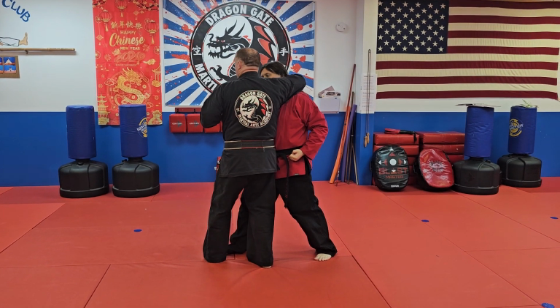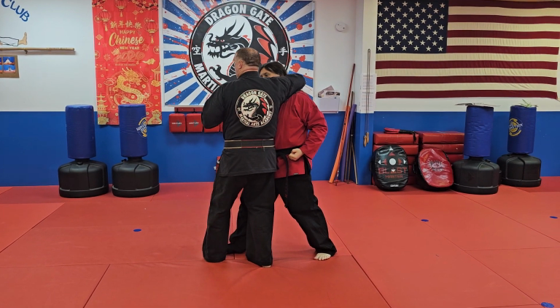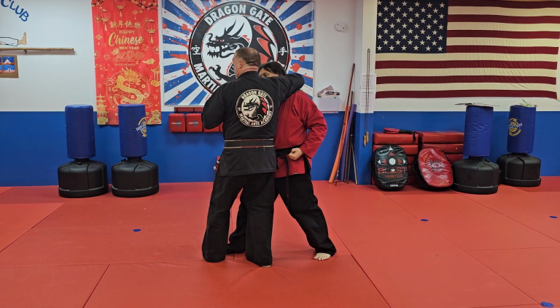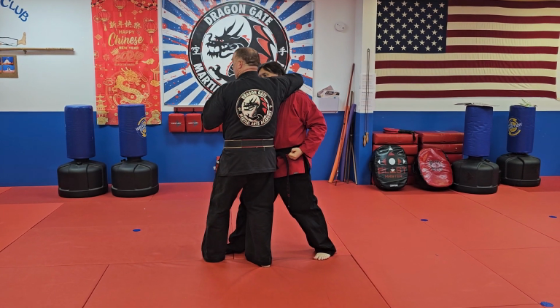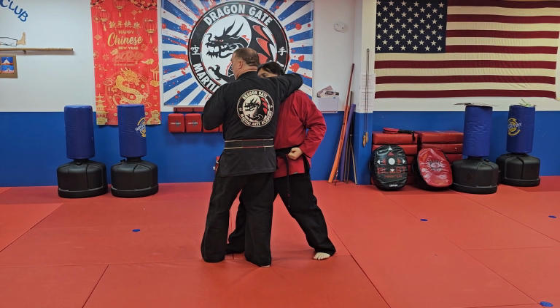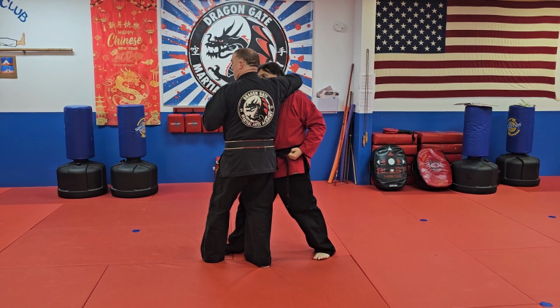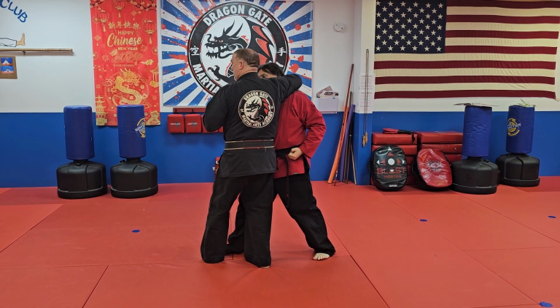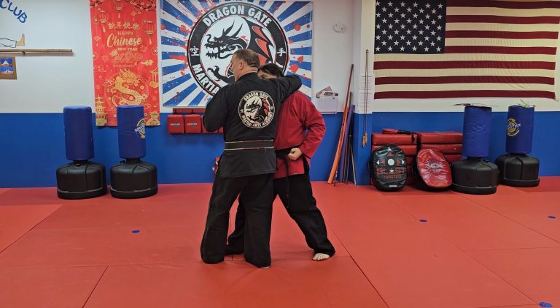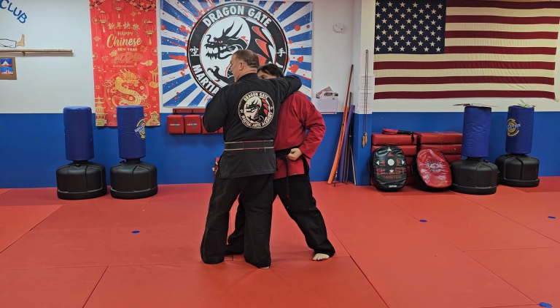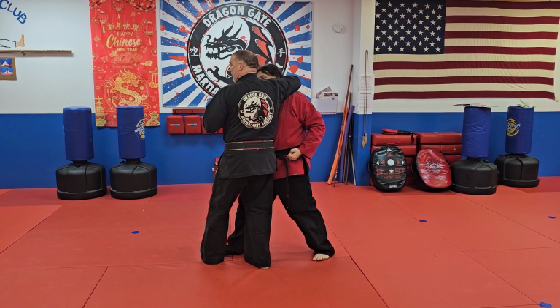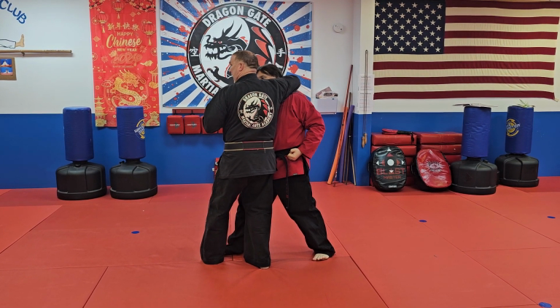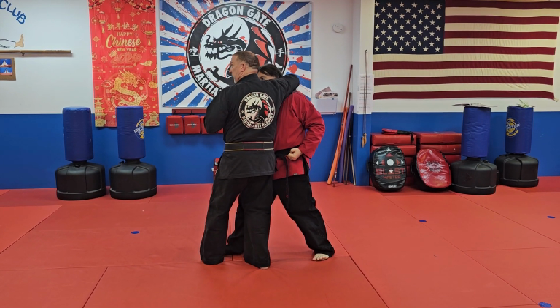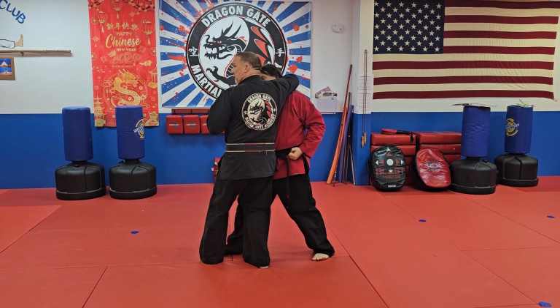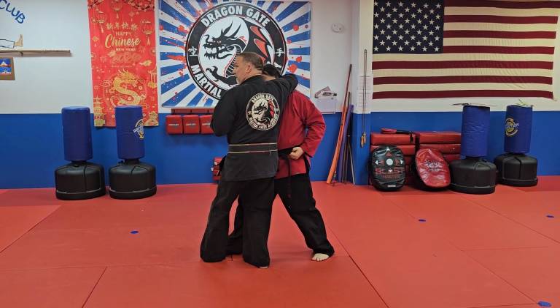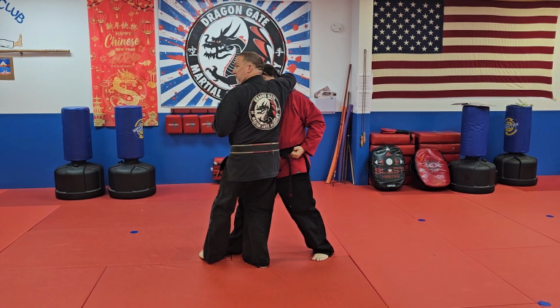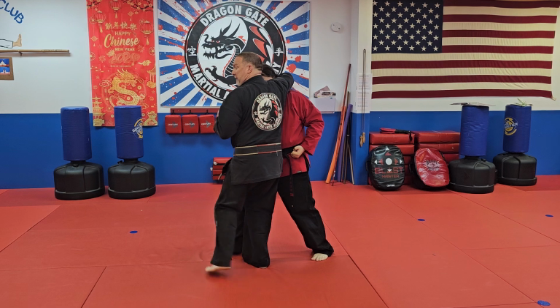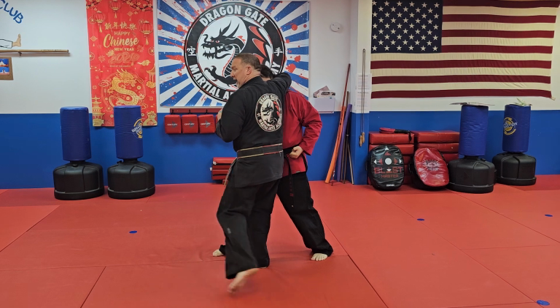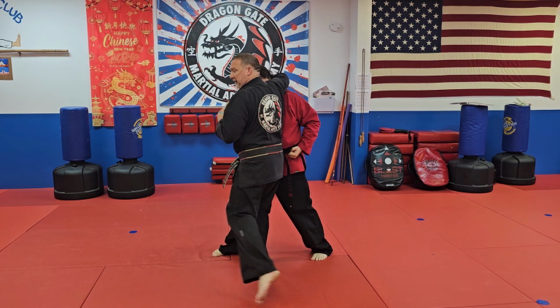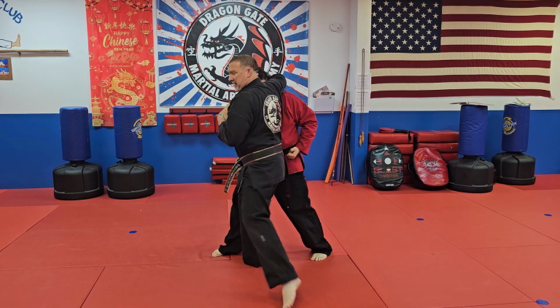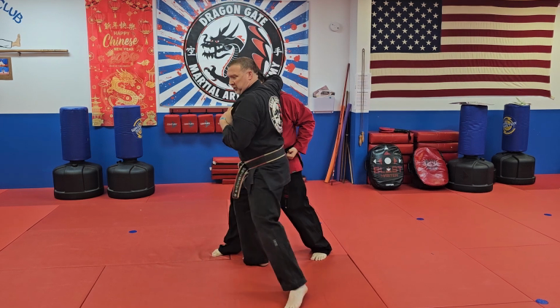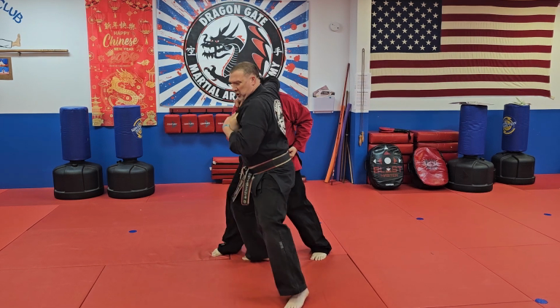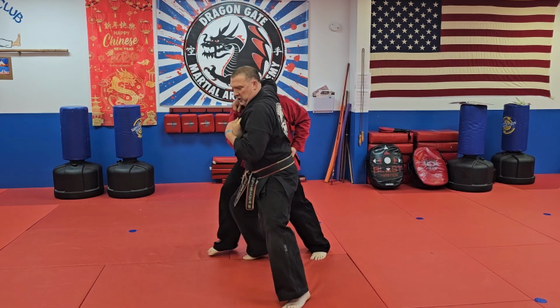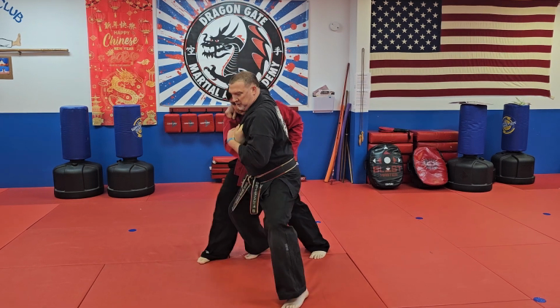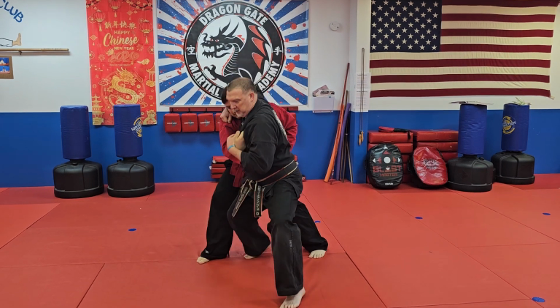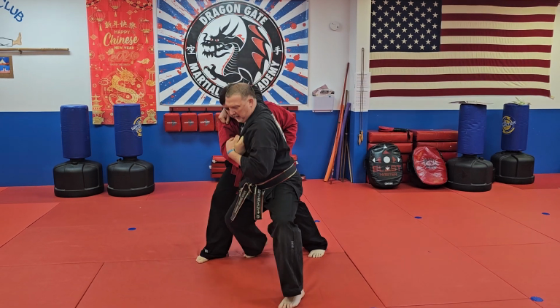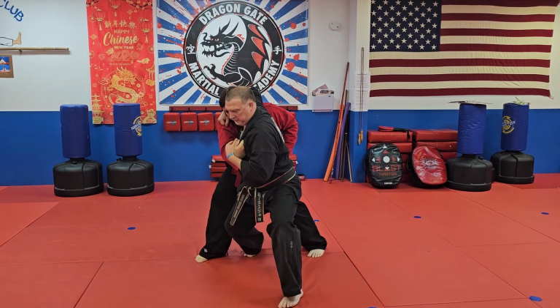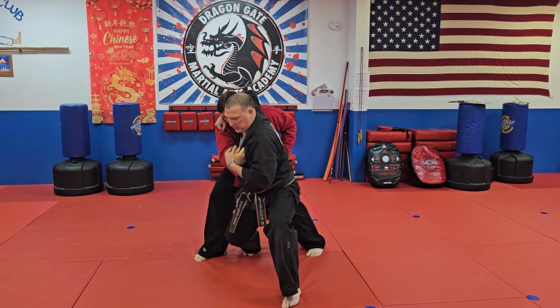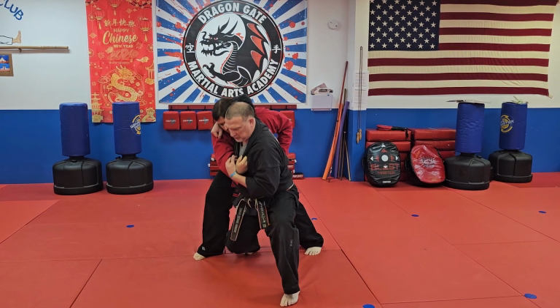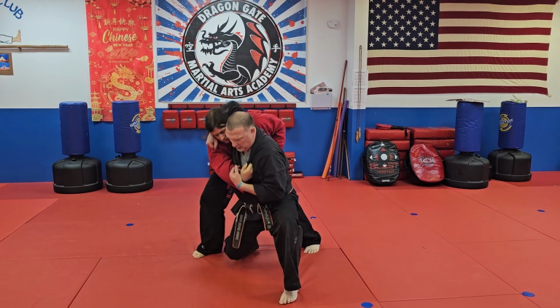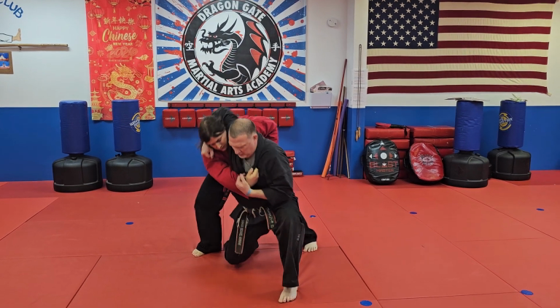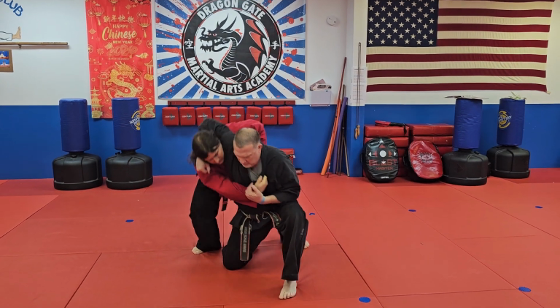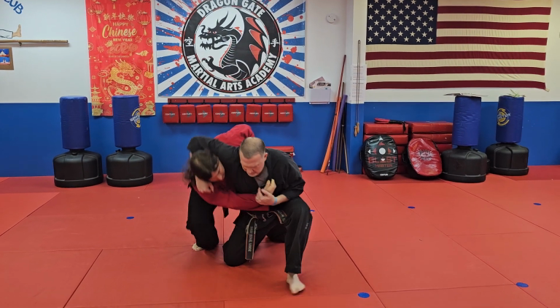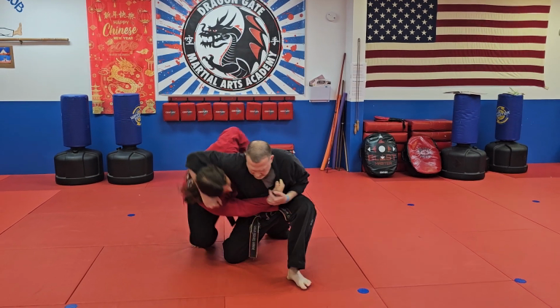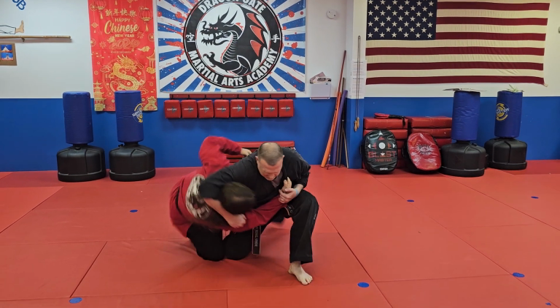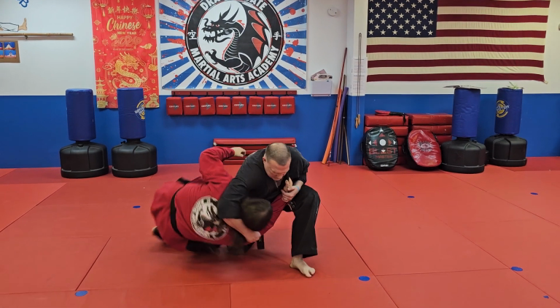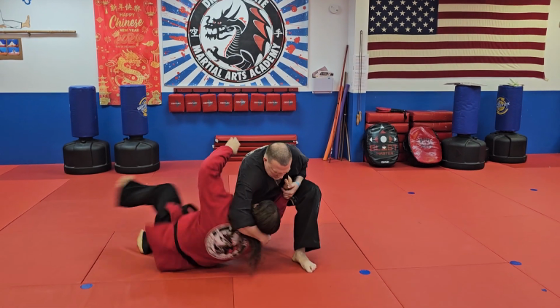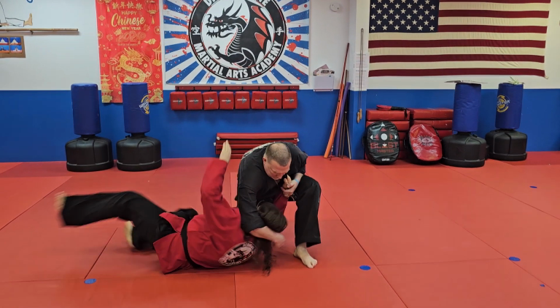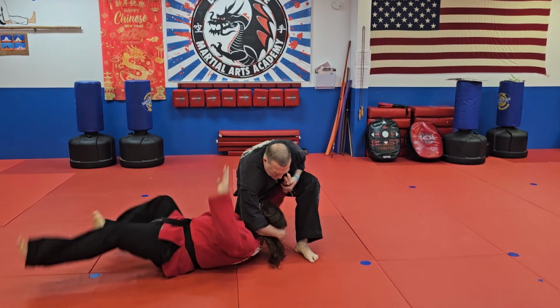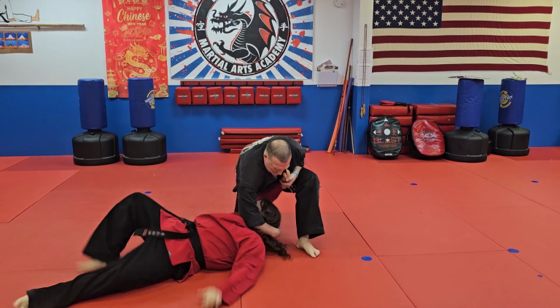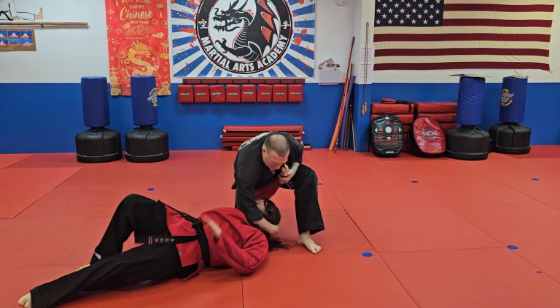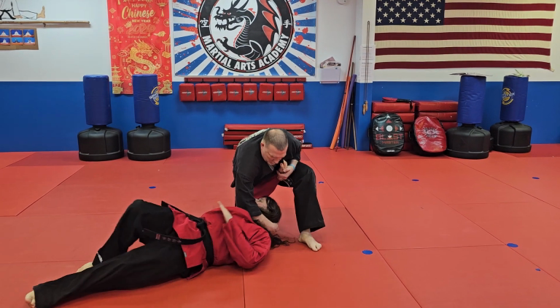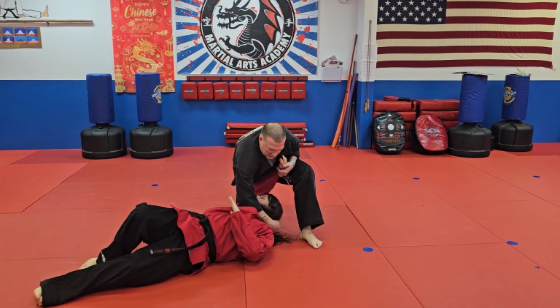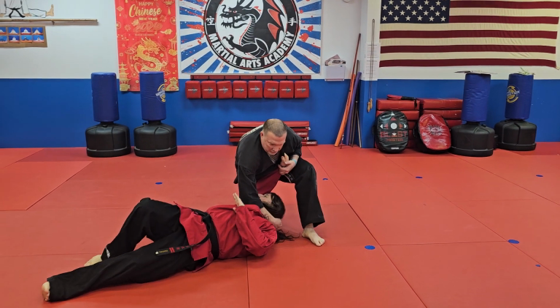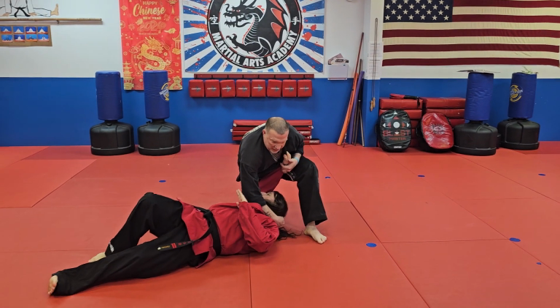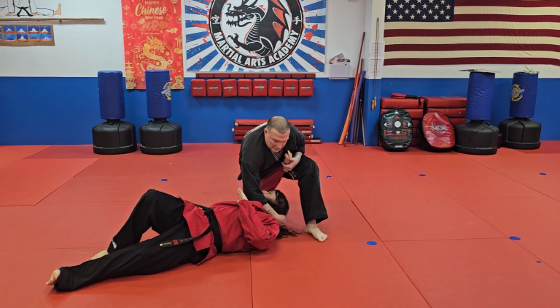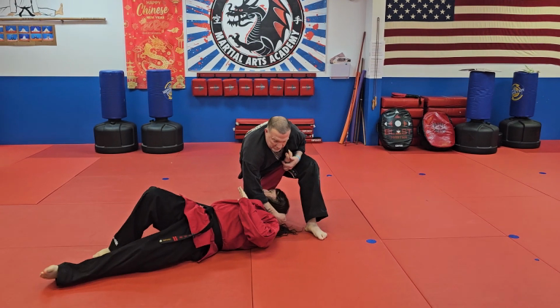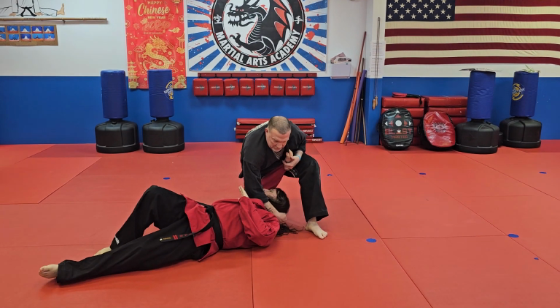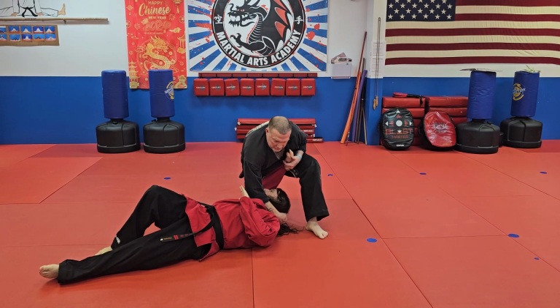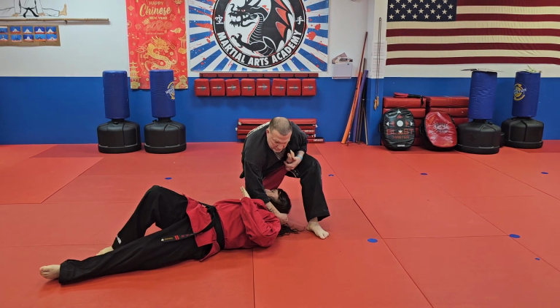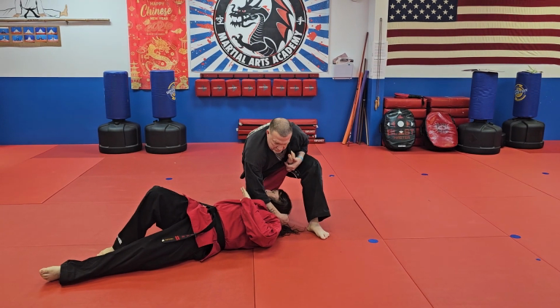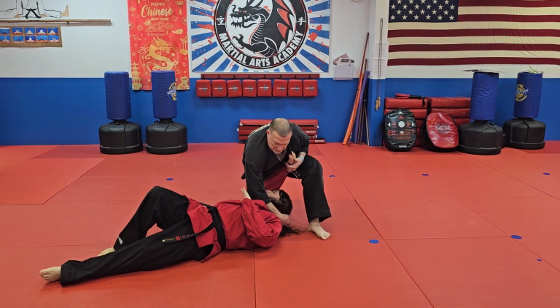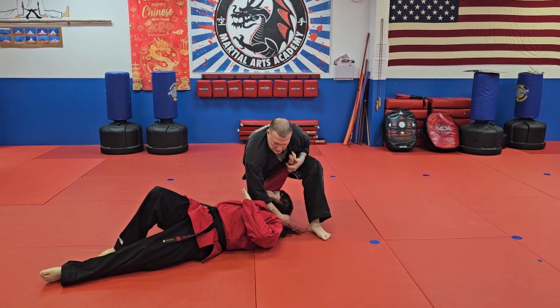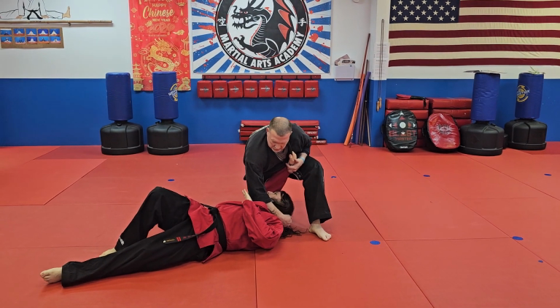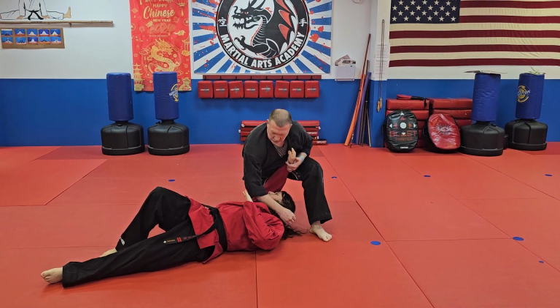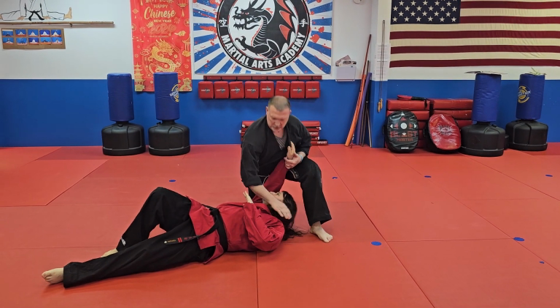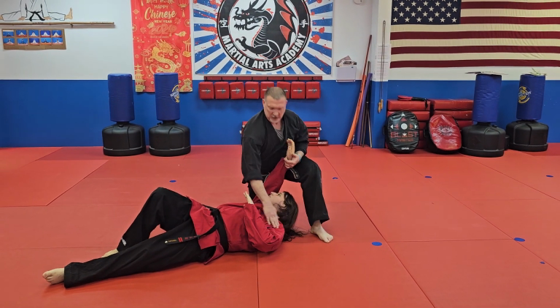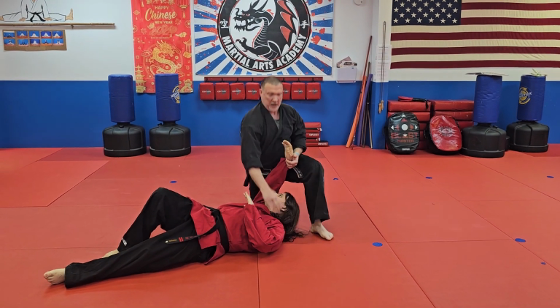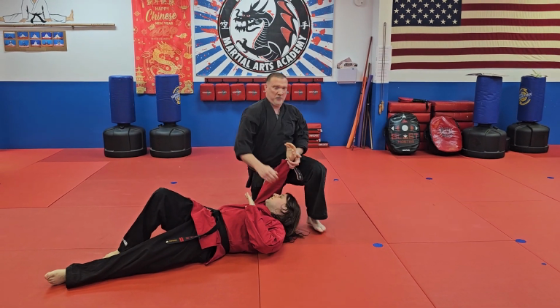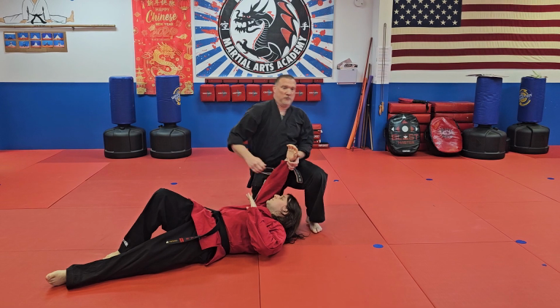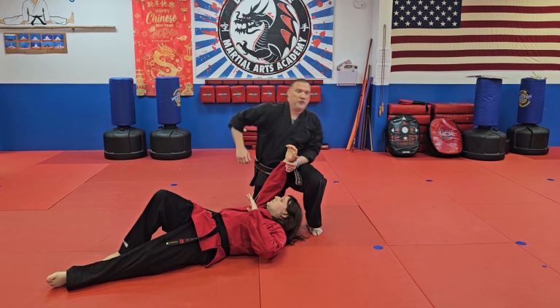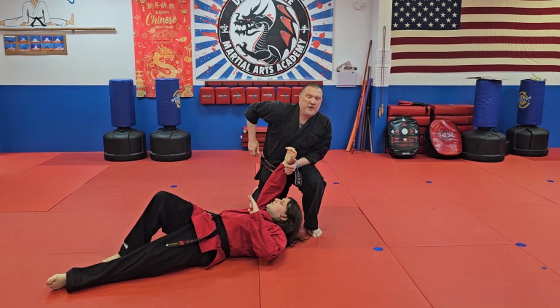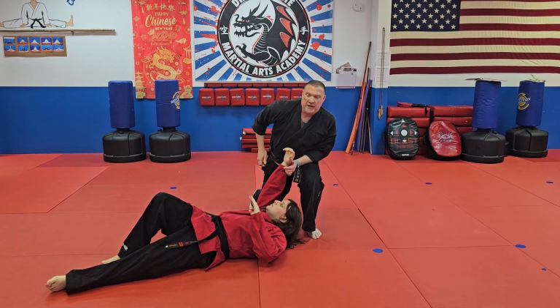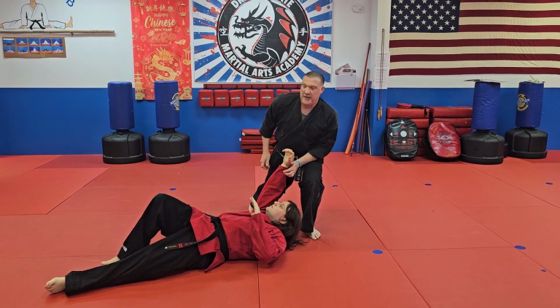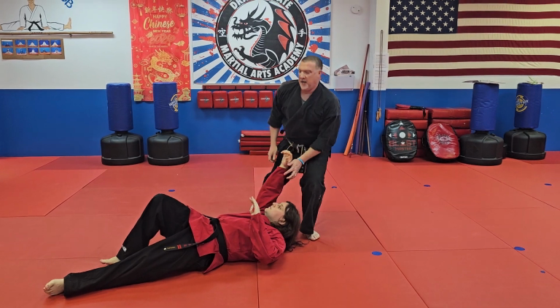As I put him in that headlock, I'm going to ballet turn to the opposite side and pull him all the way around. Alright, we'll do that again.